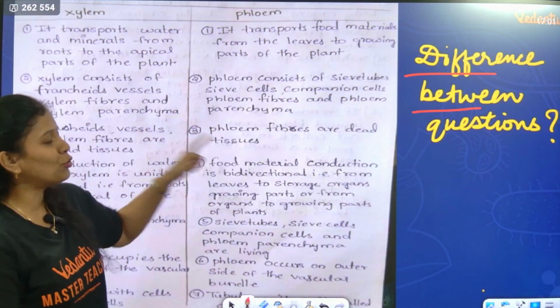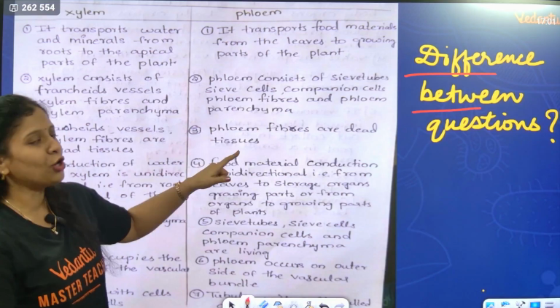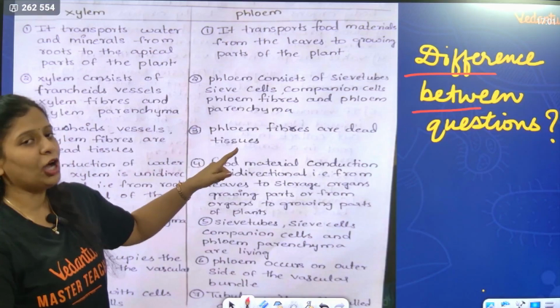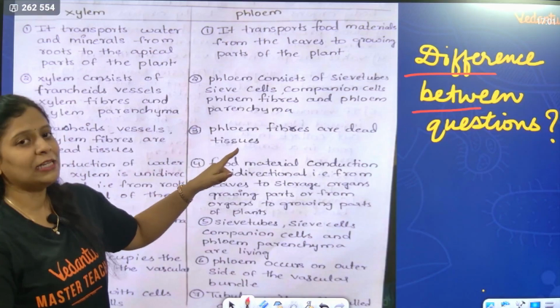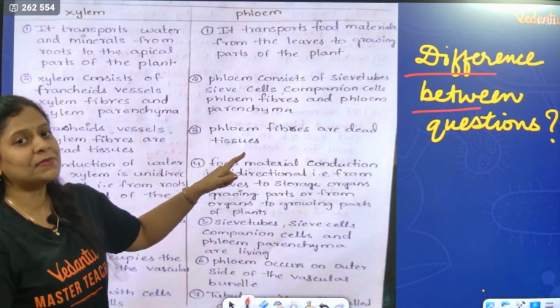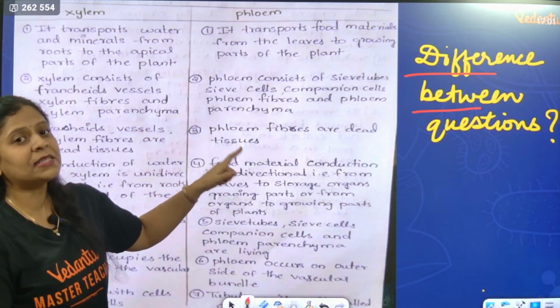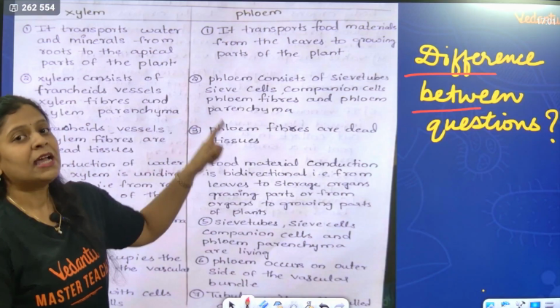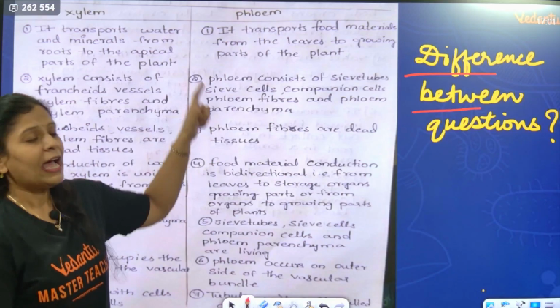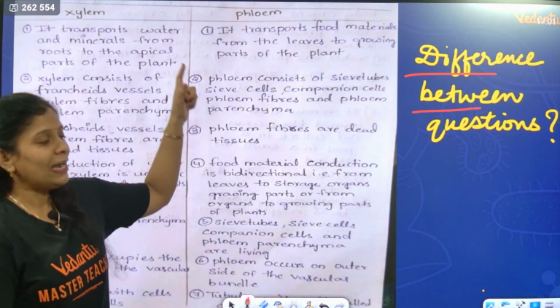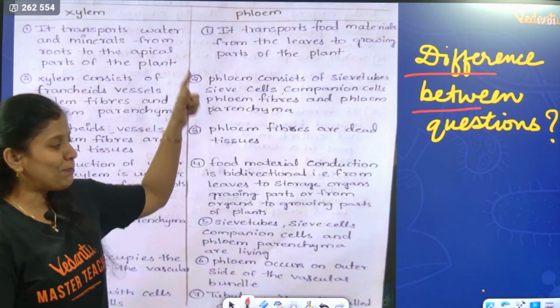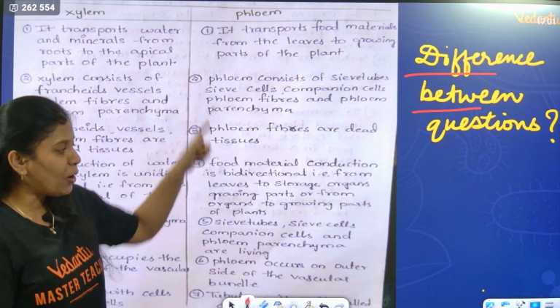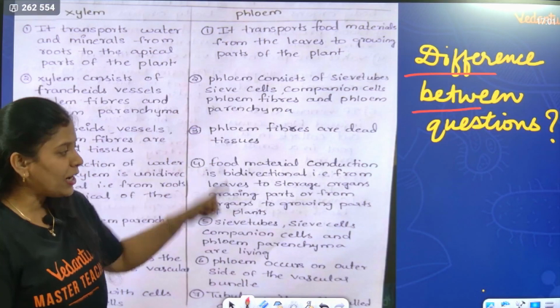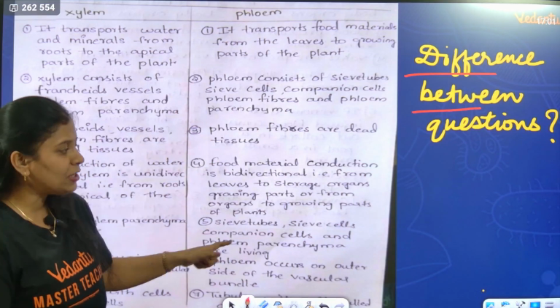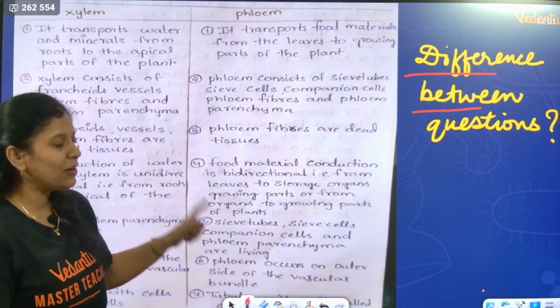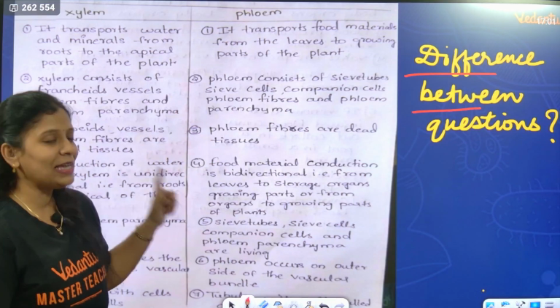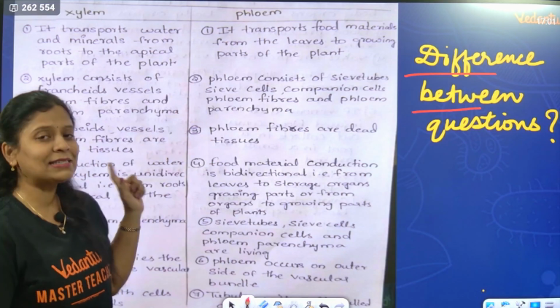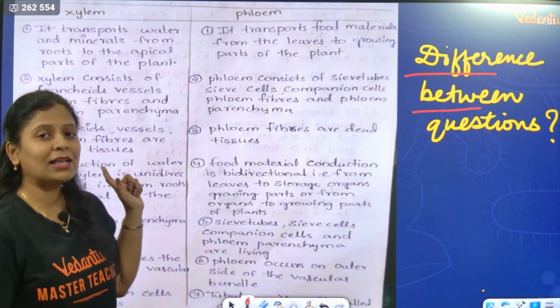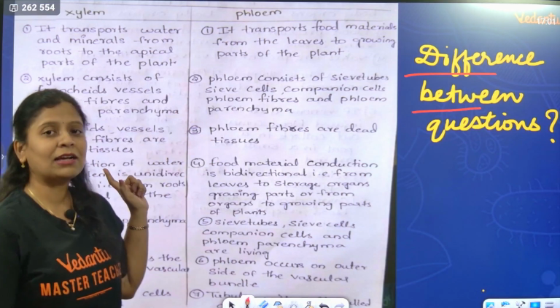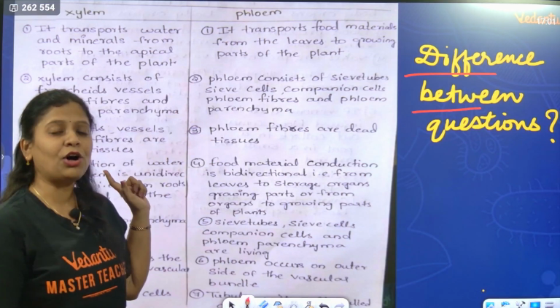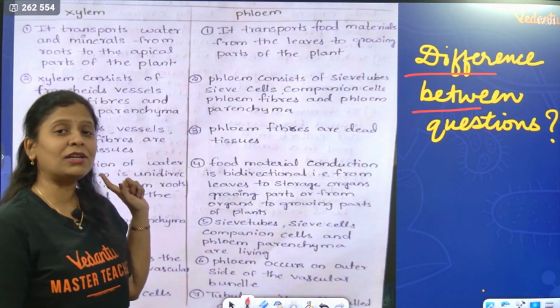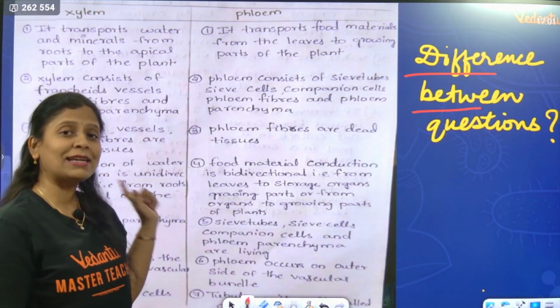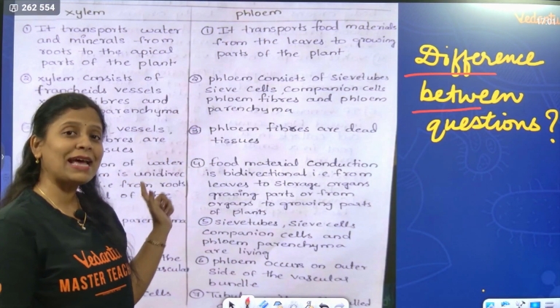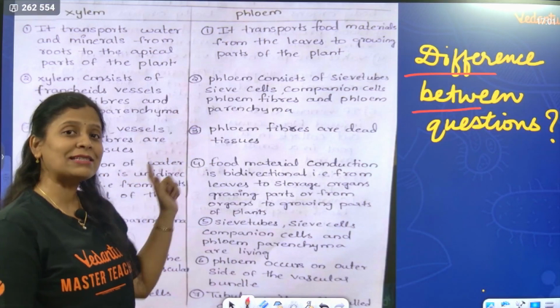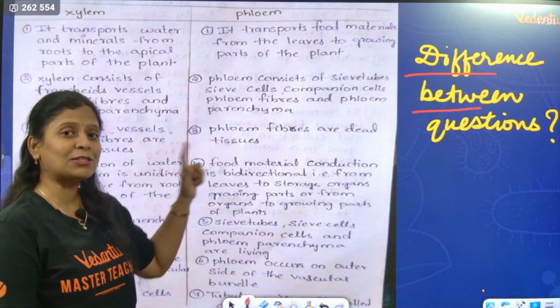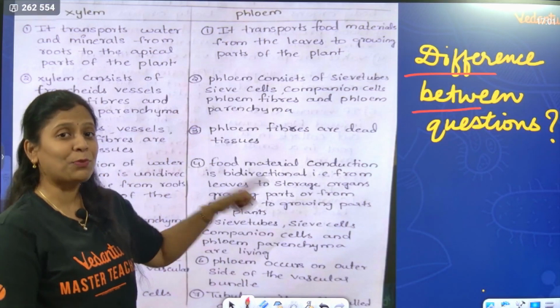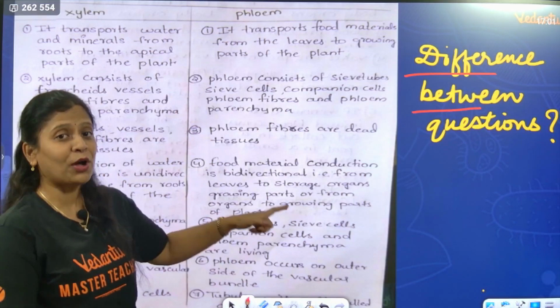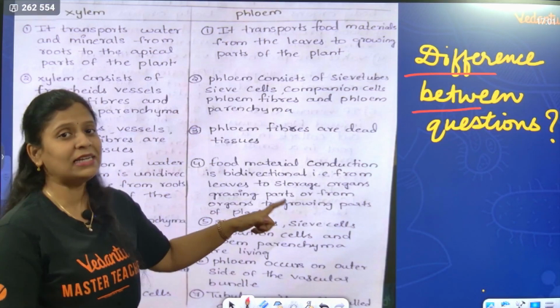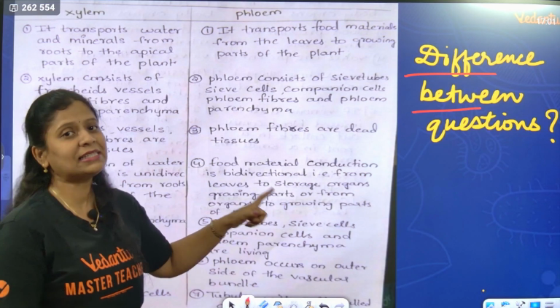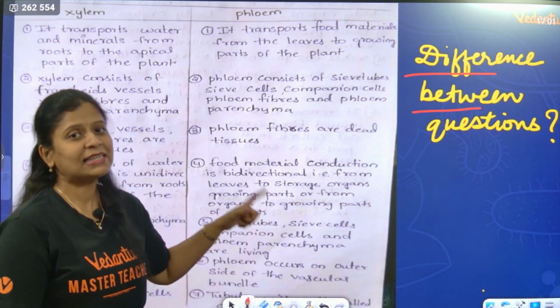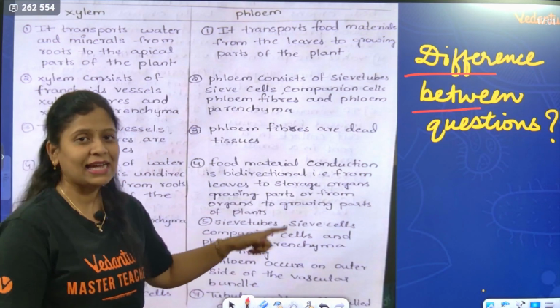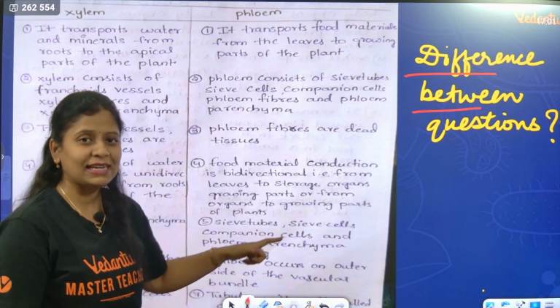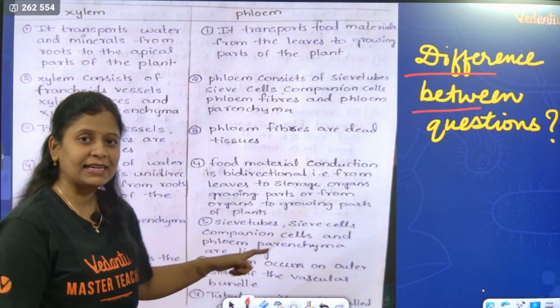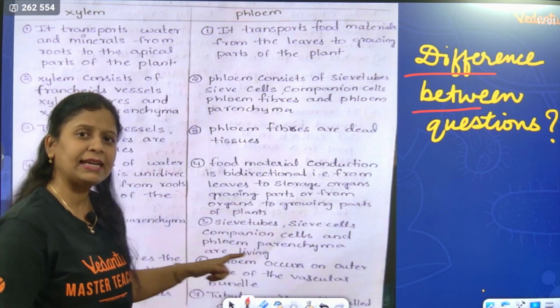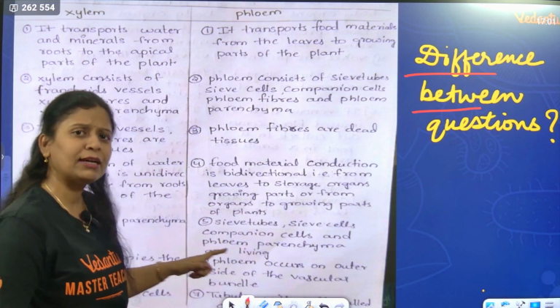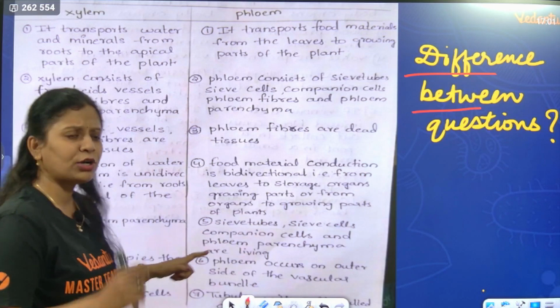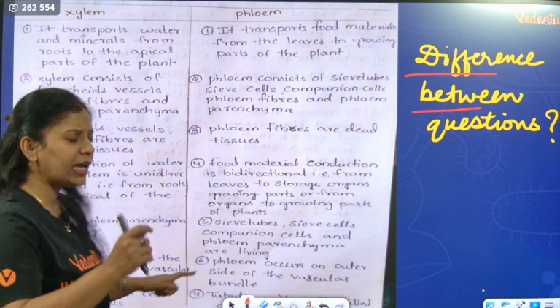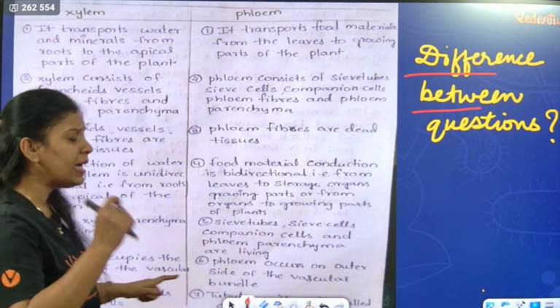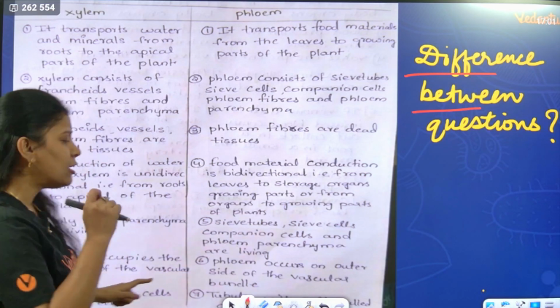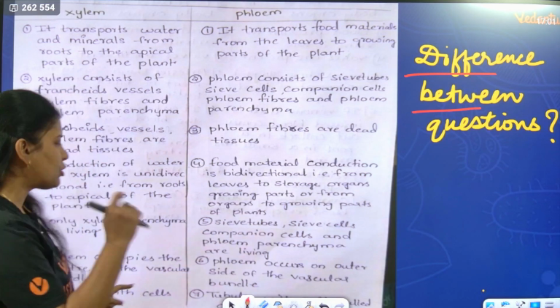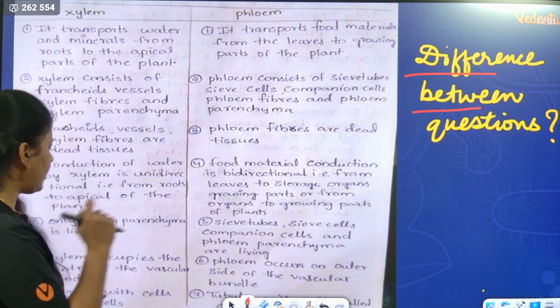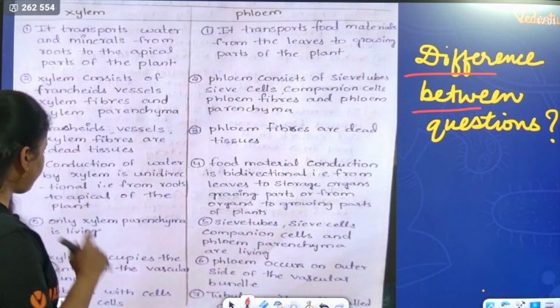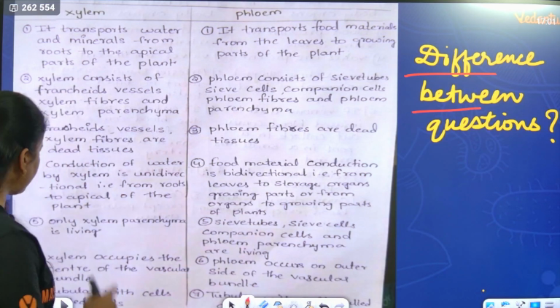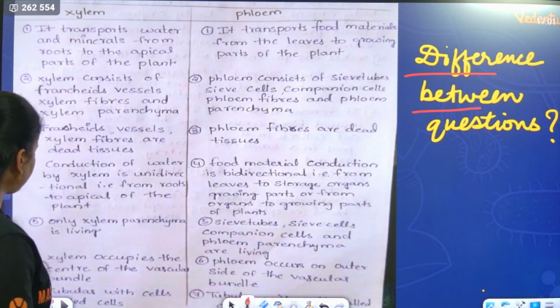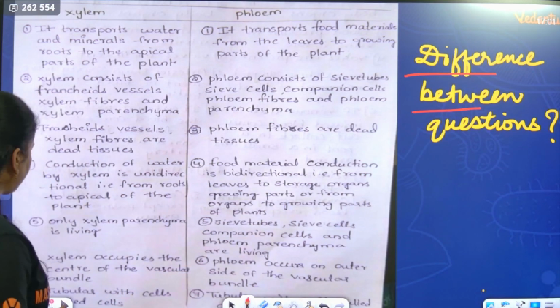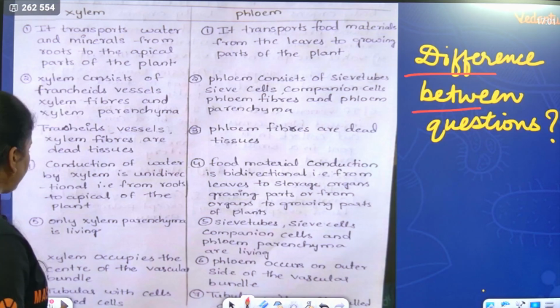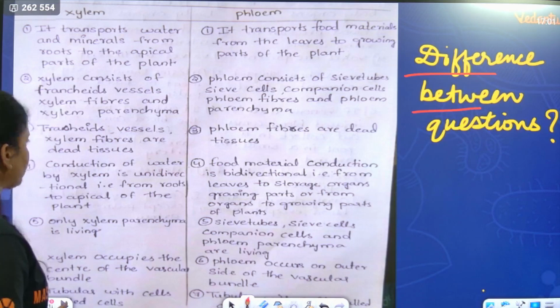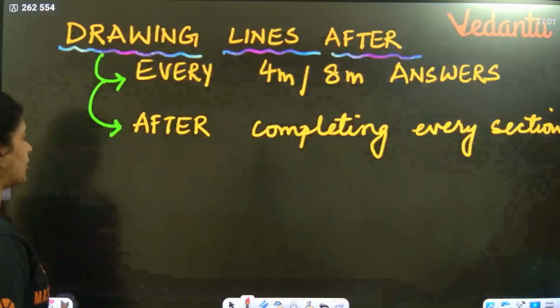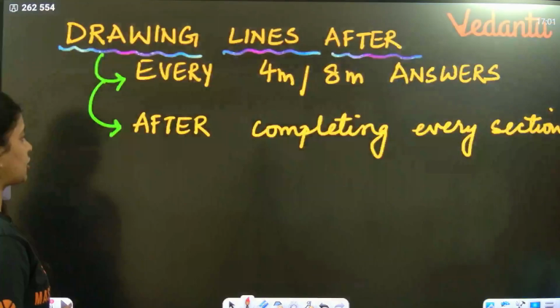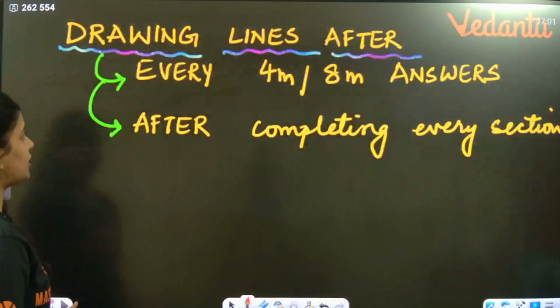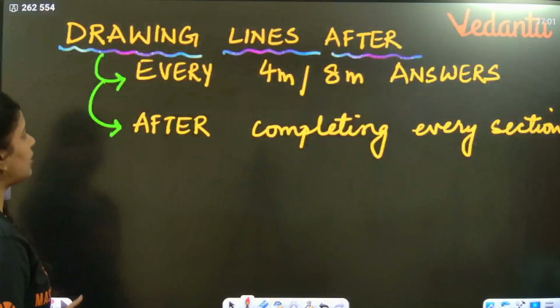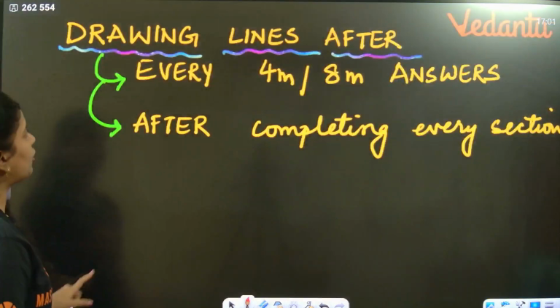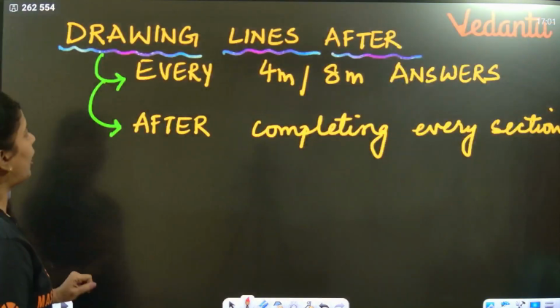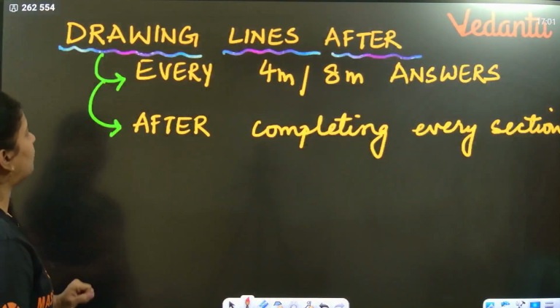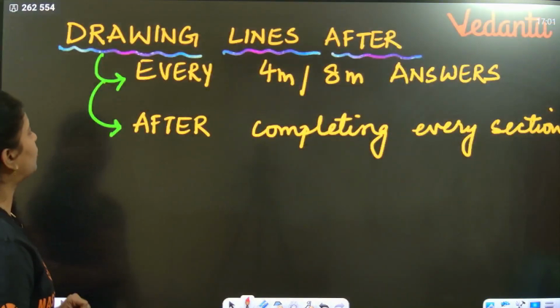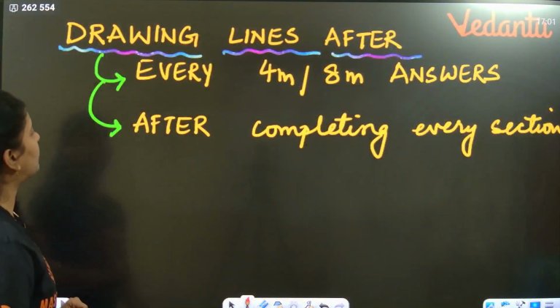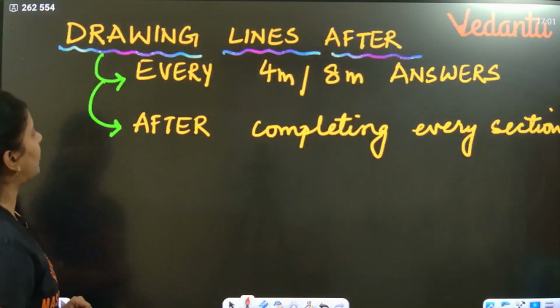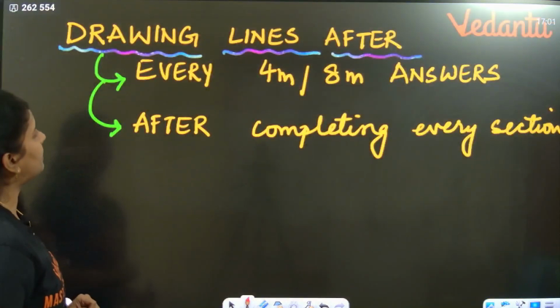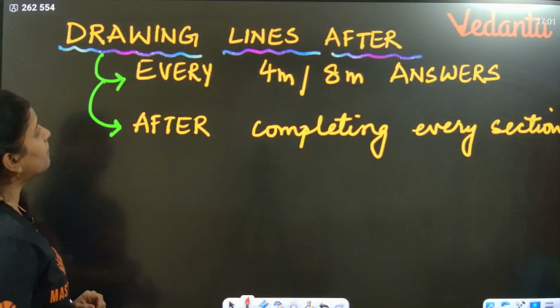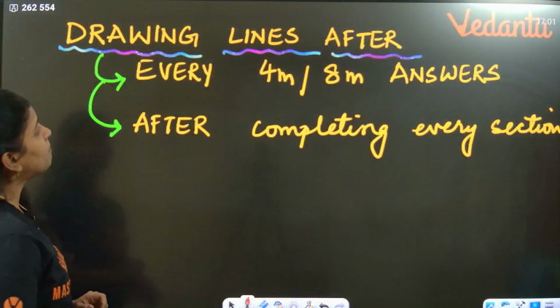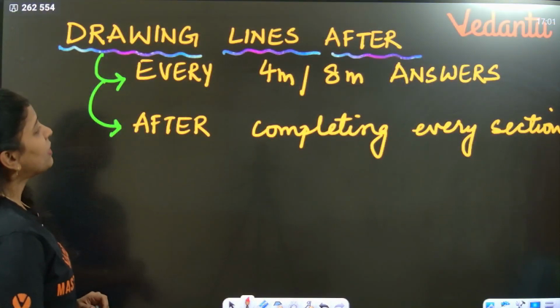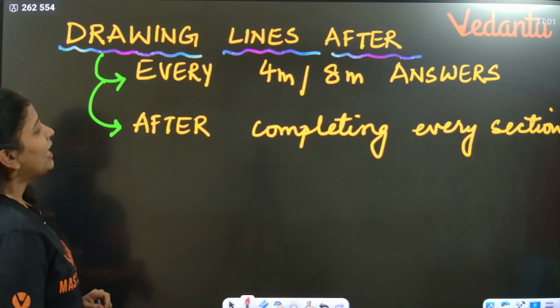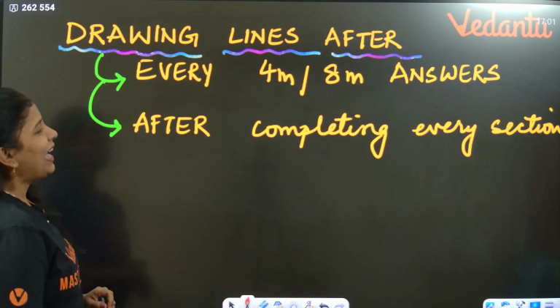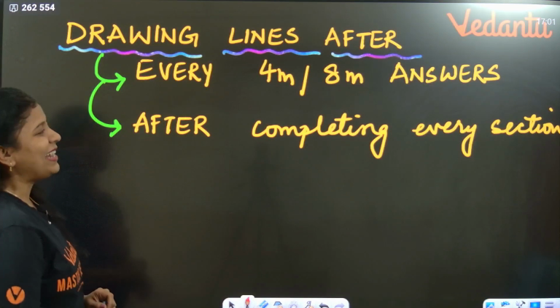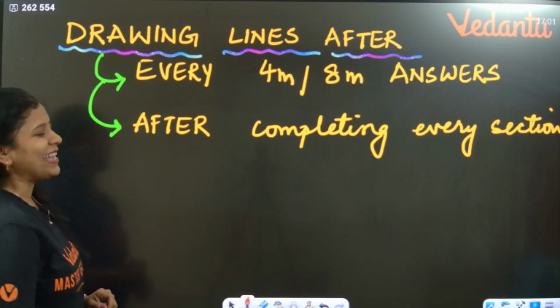When you get a 'difference between' question in the exam, don't write it as a paragraph. Make two columns and write the contrast points in a point-wise format. Remember this for difference between questions.